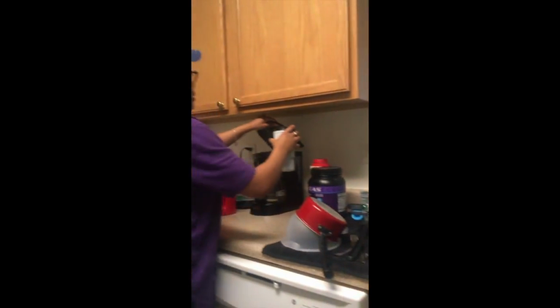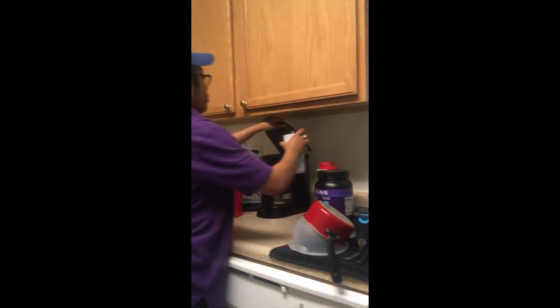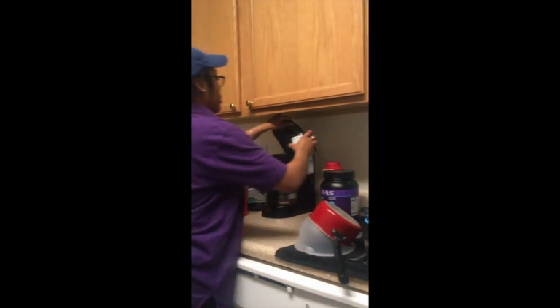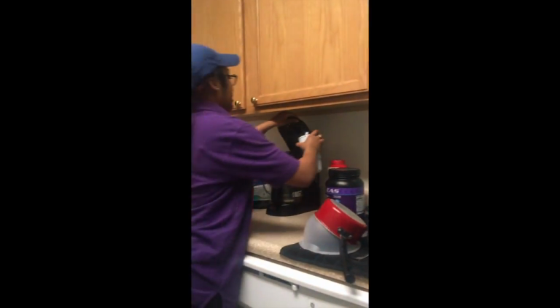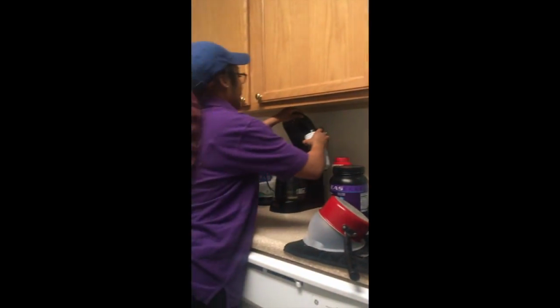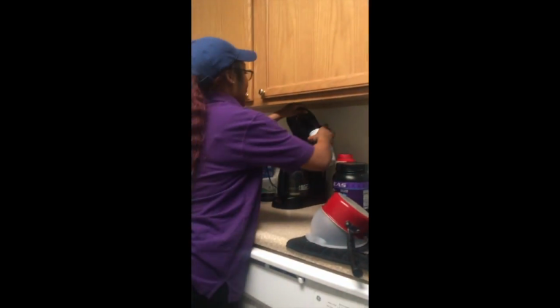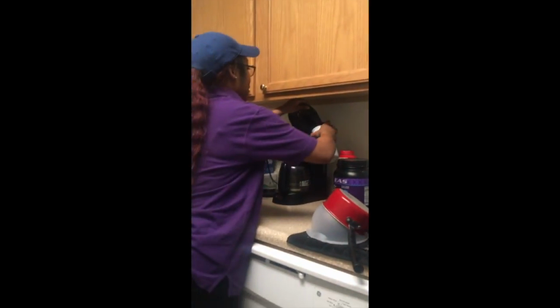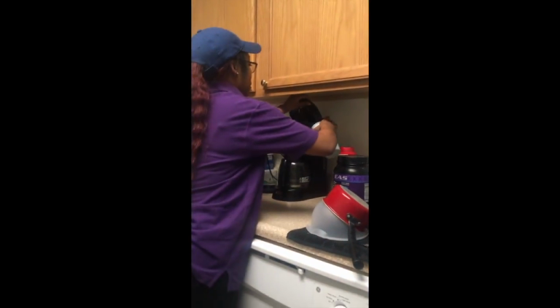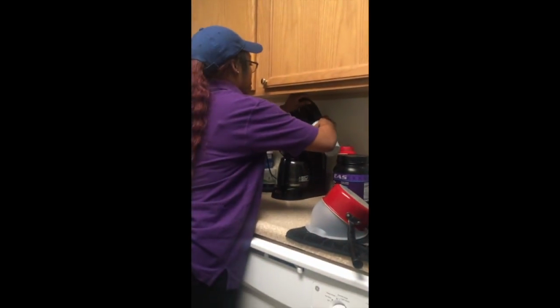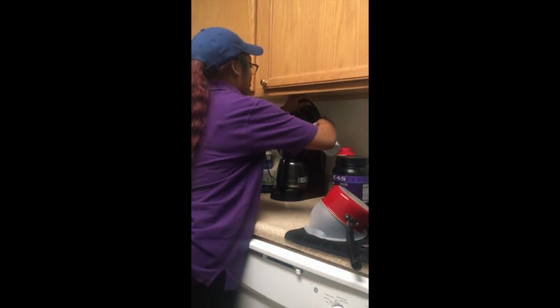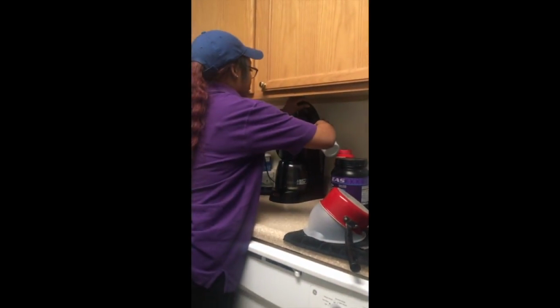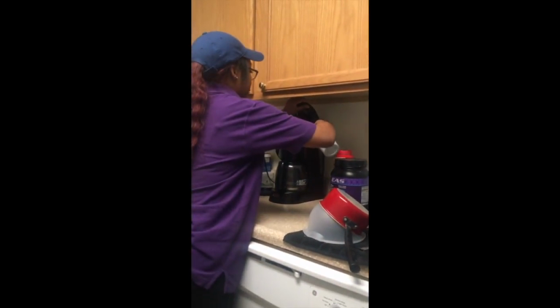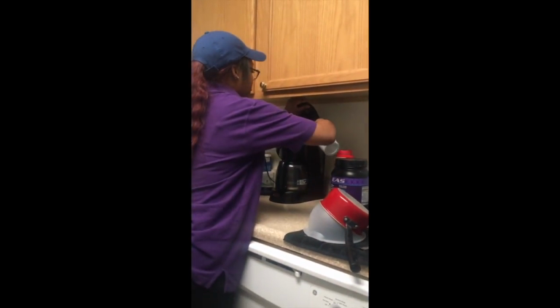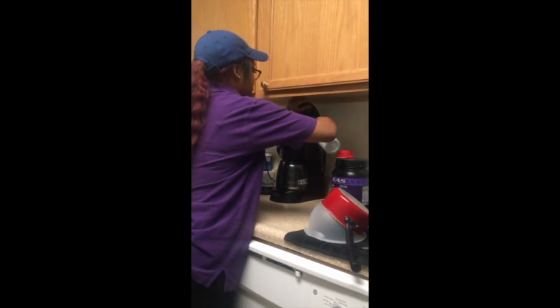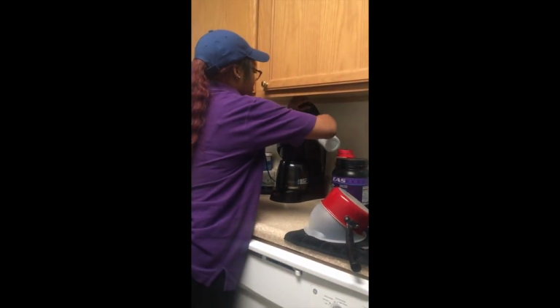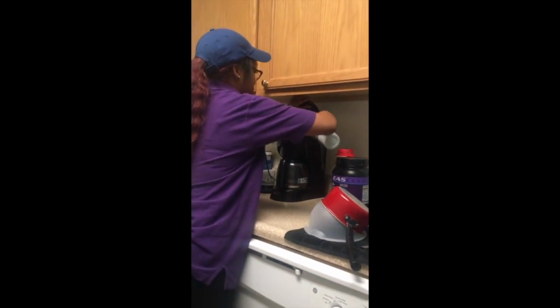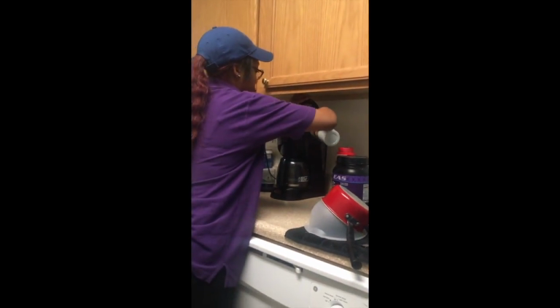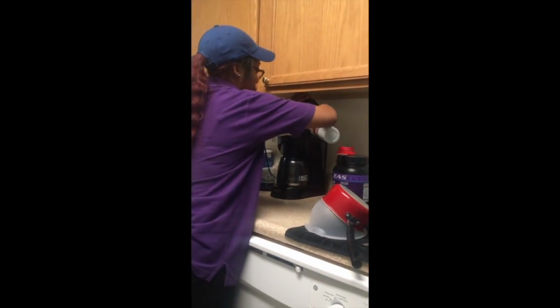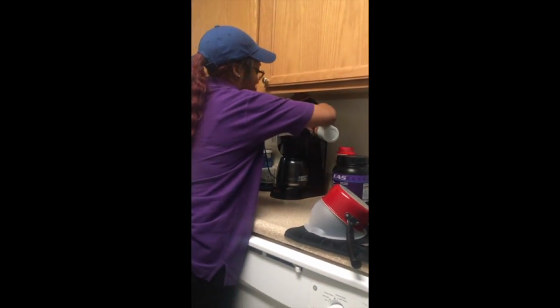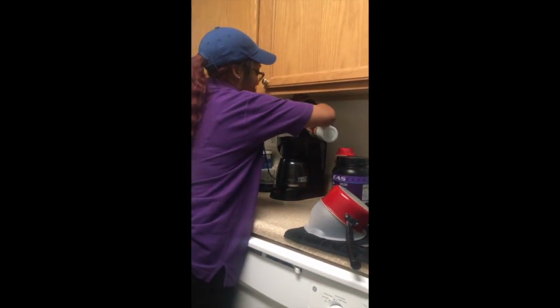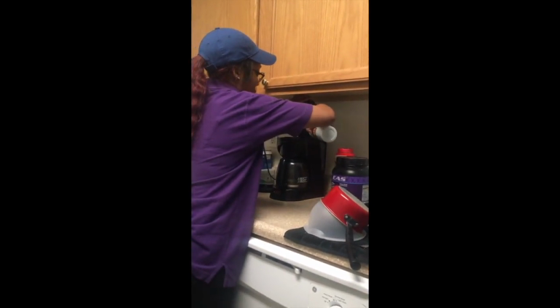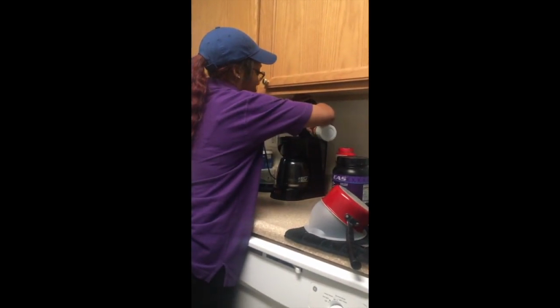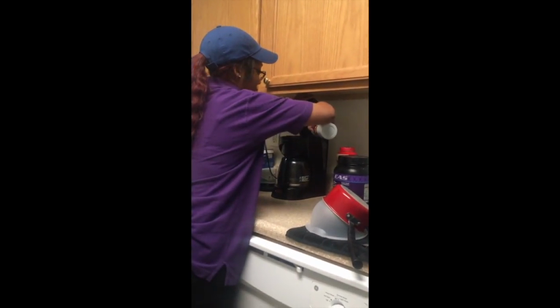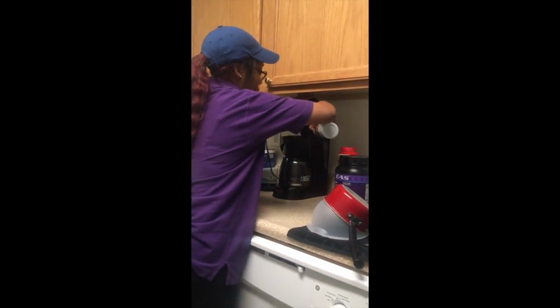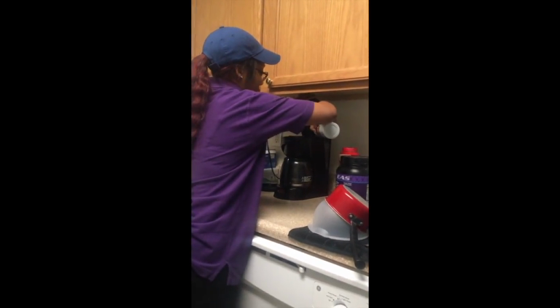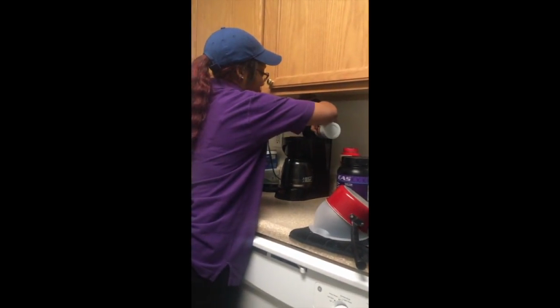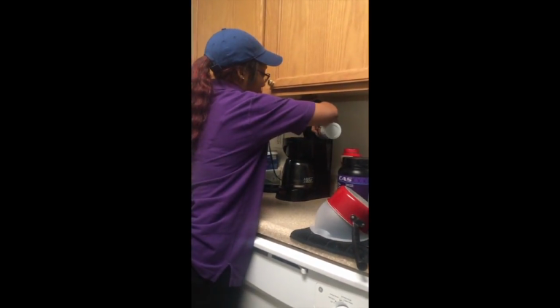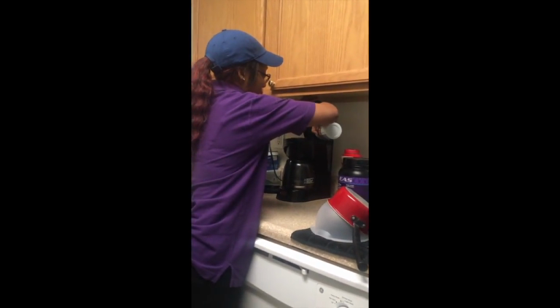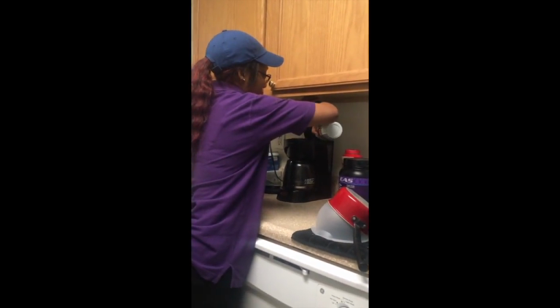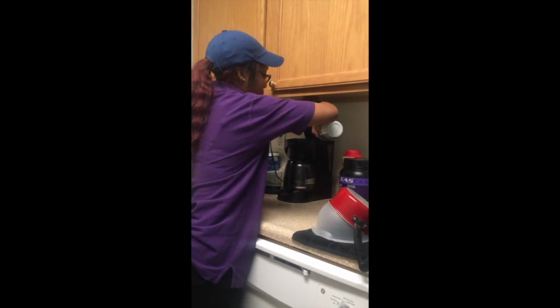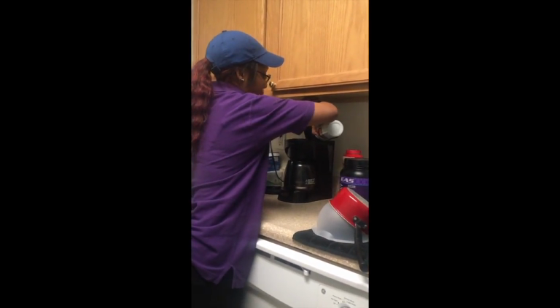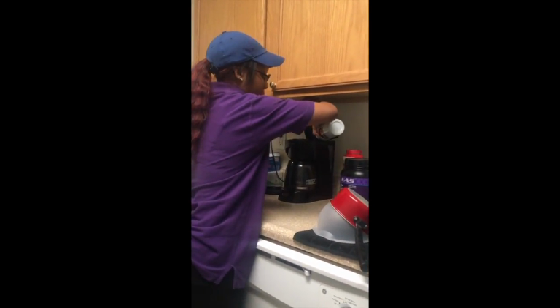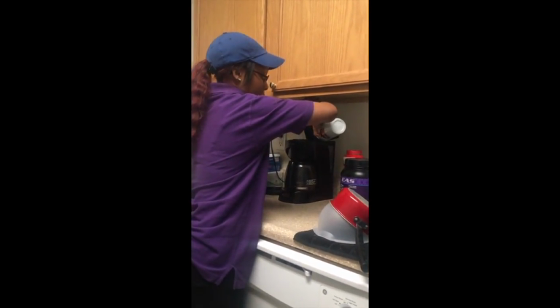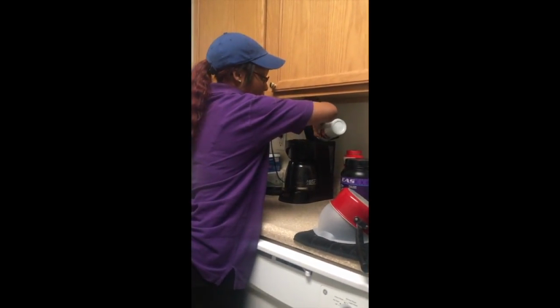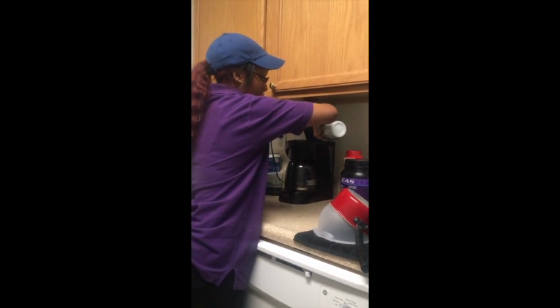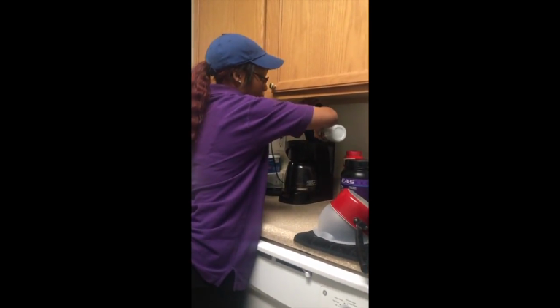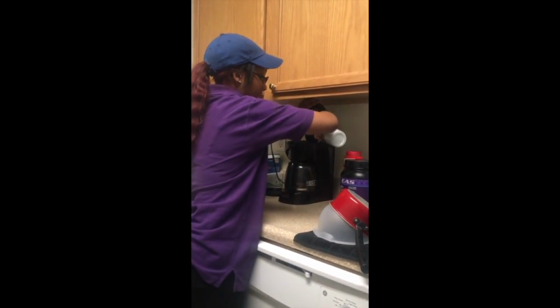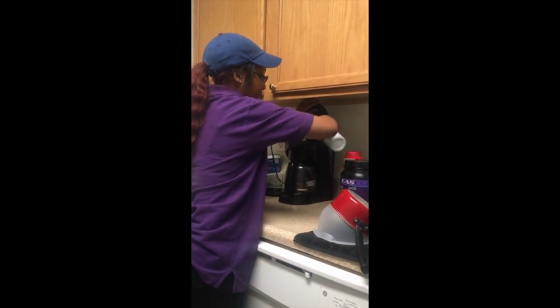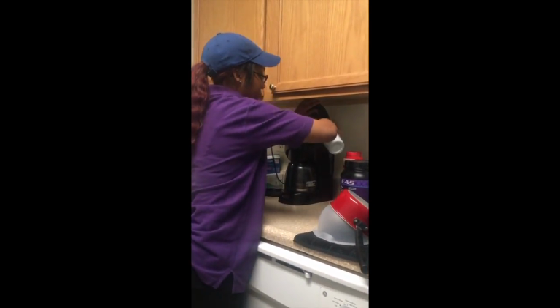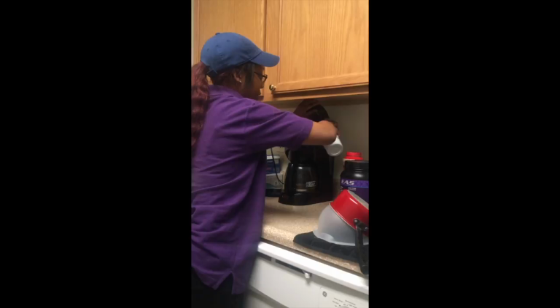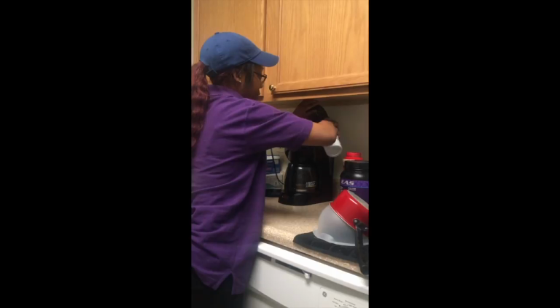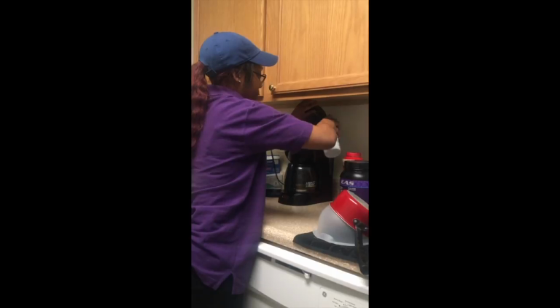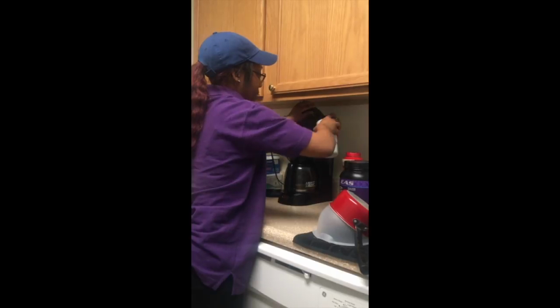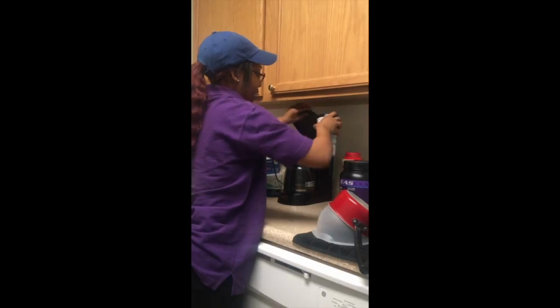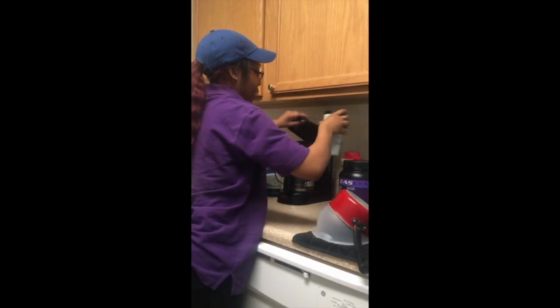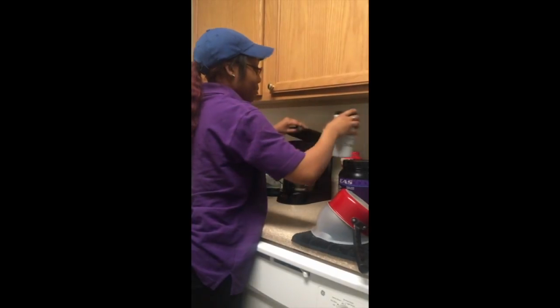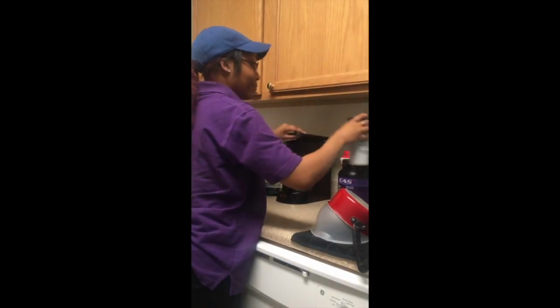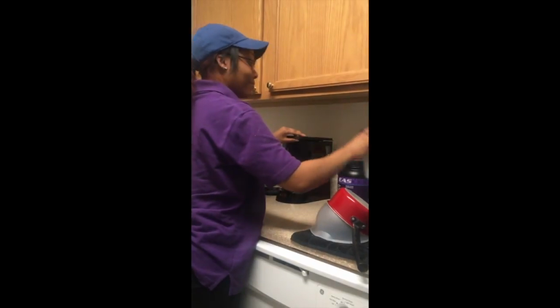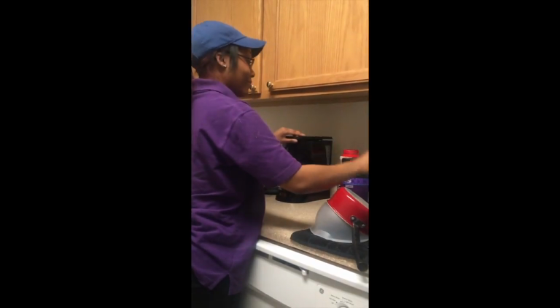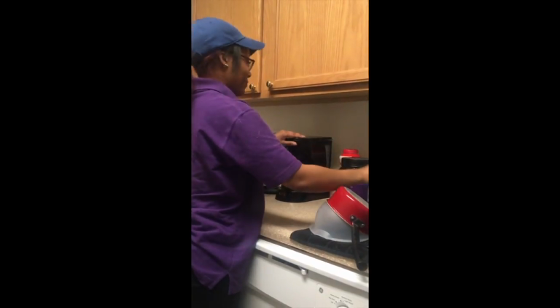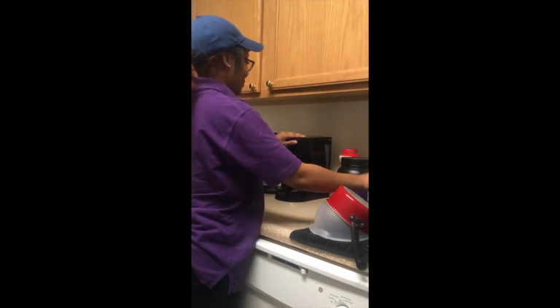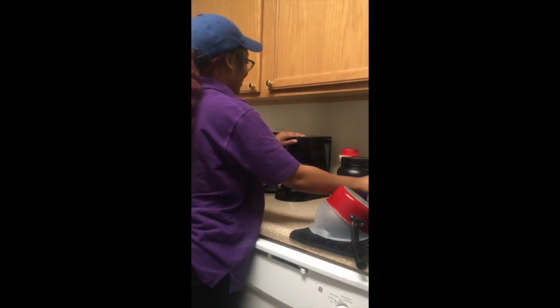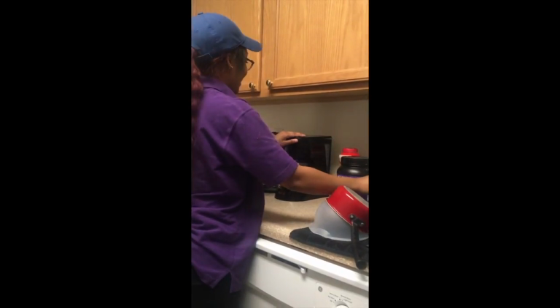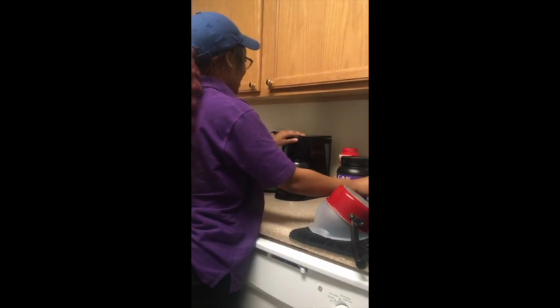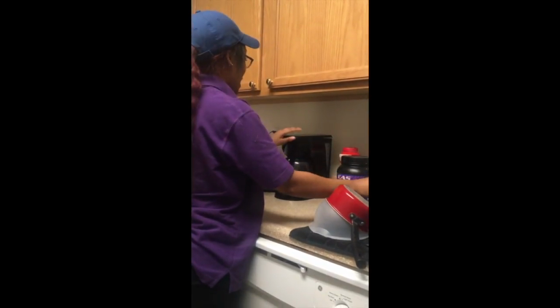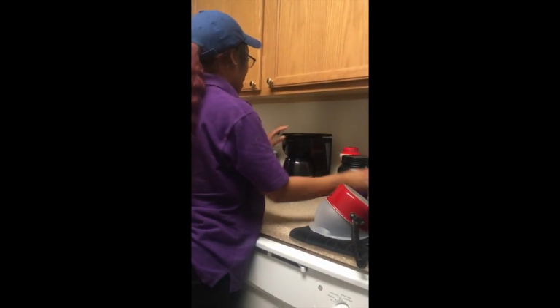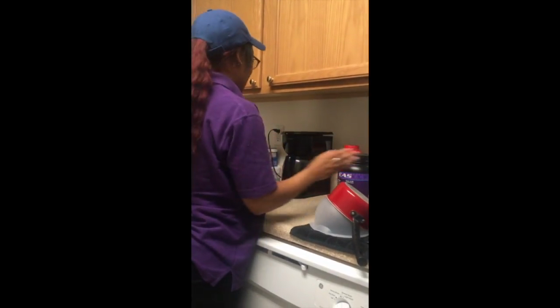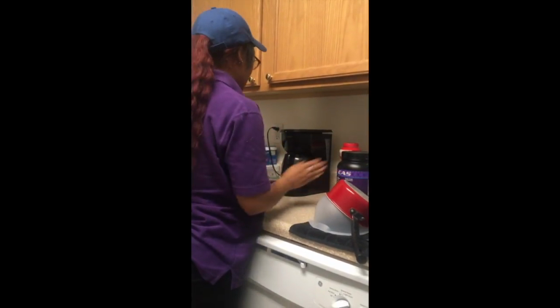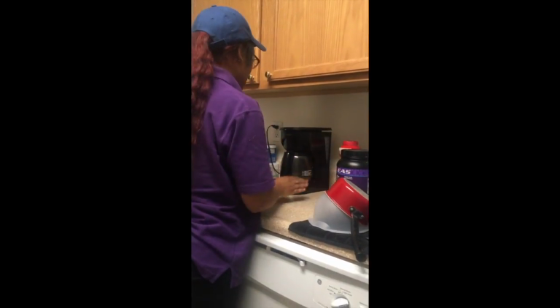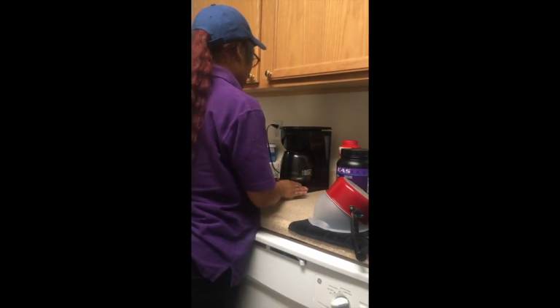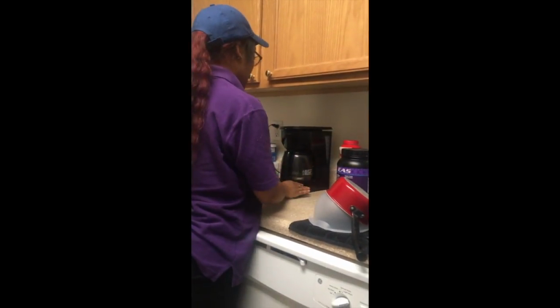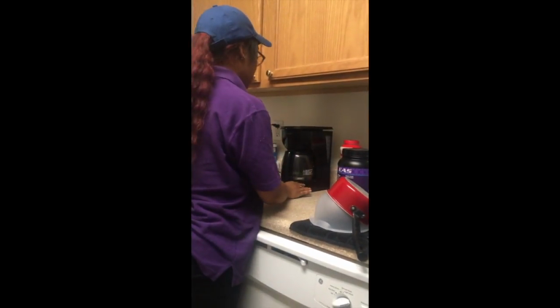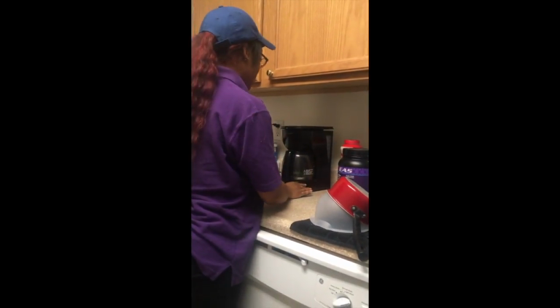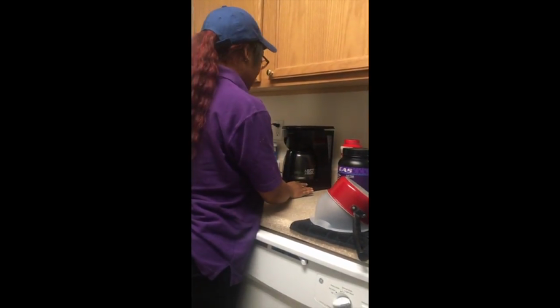Once I add the water, I can just press the on button, and from there the coffee will start brewing.